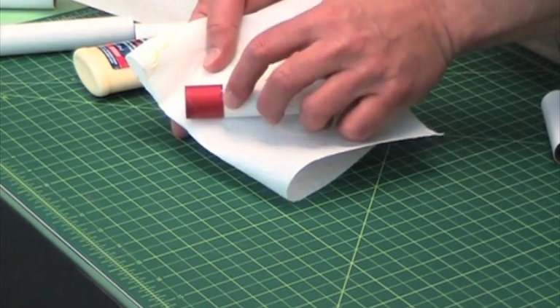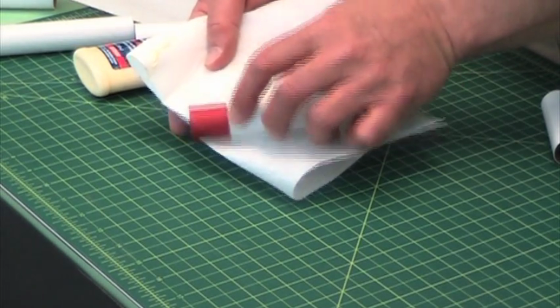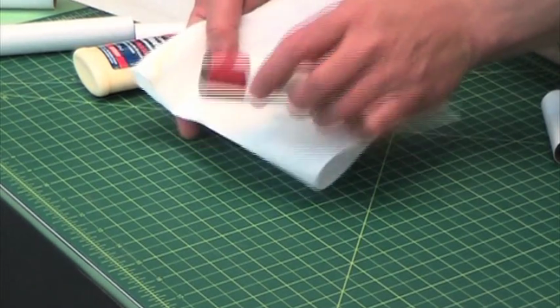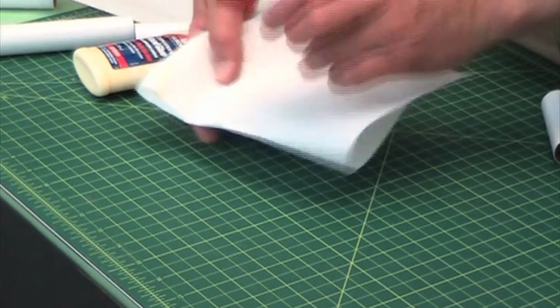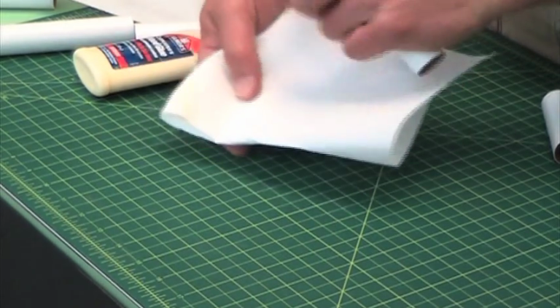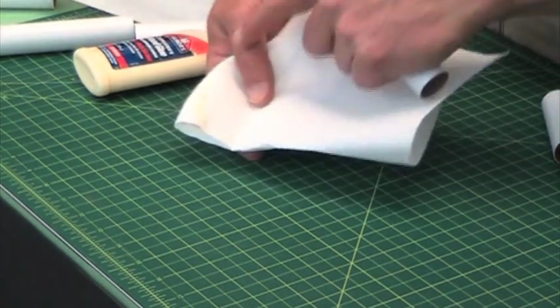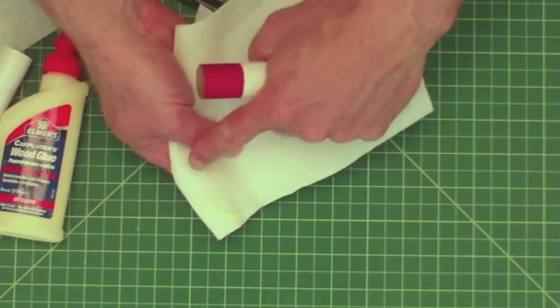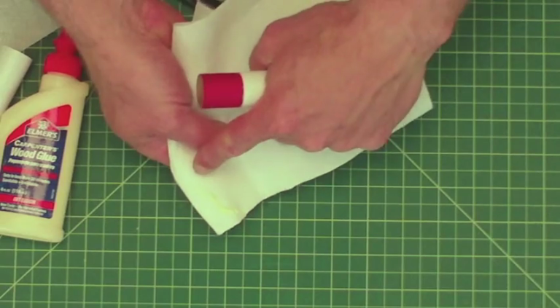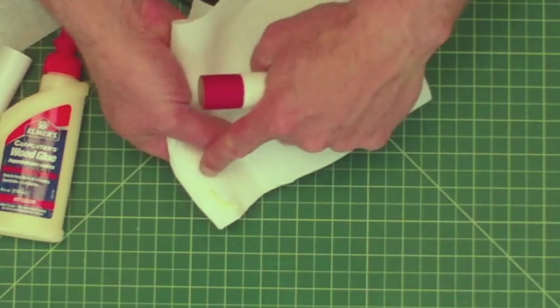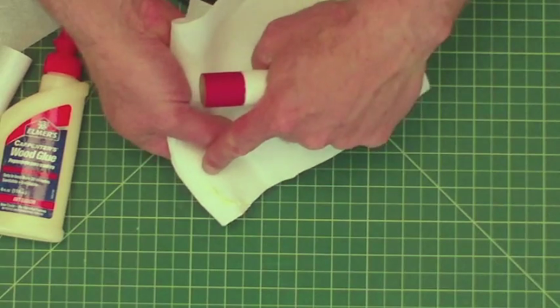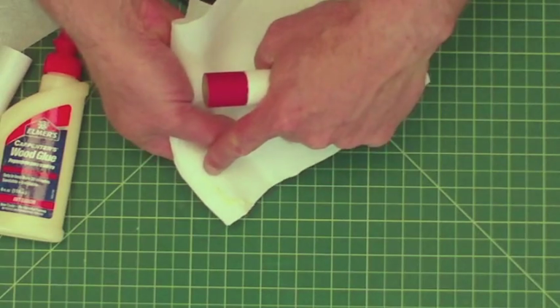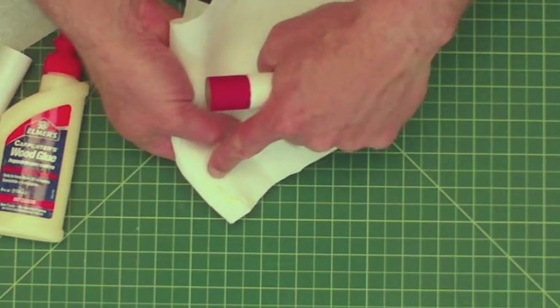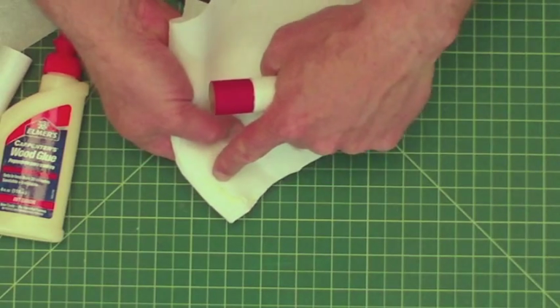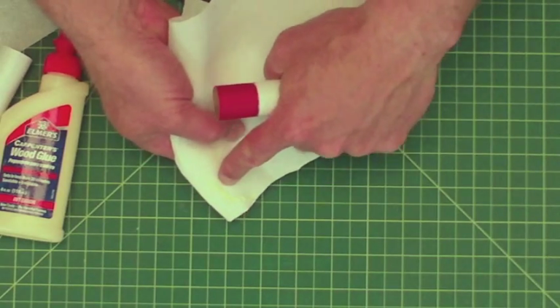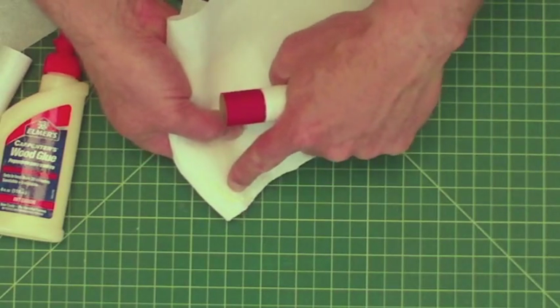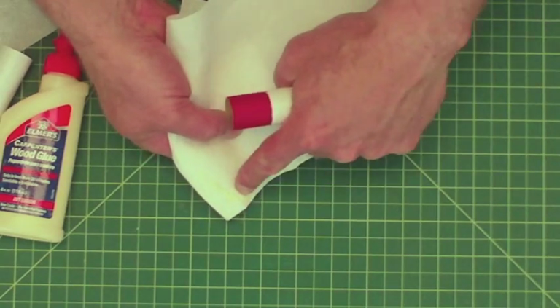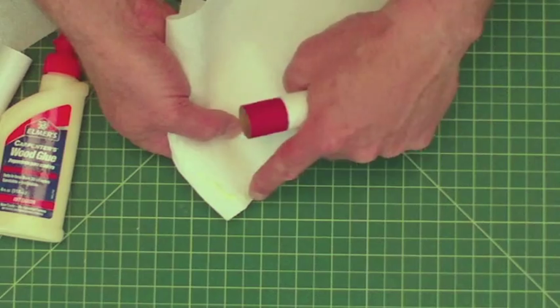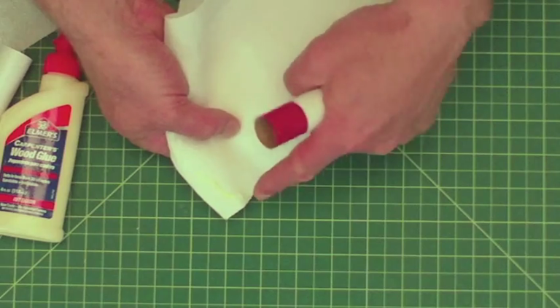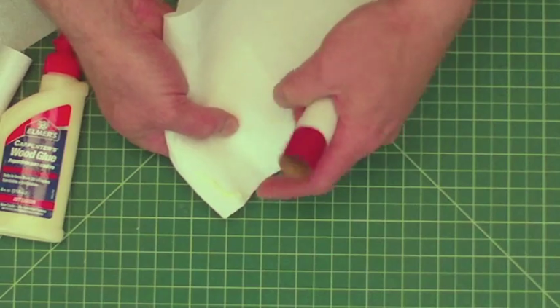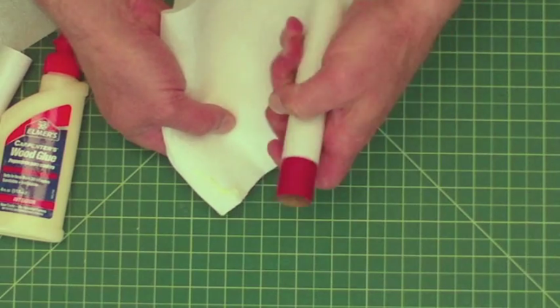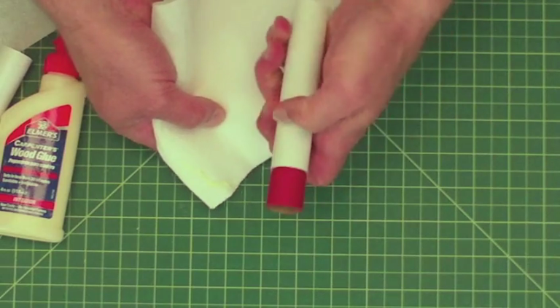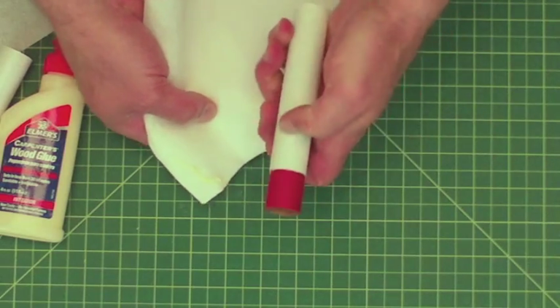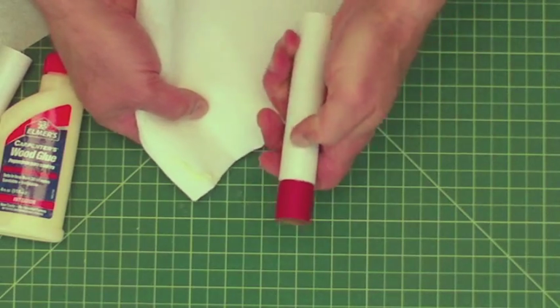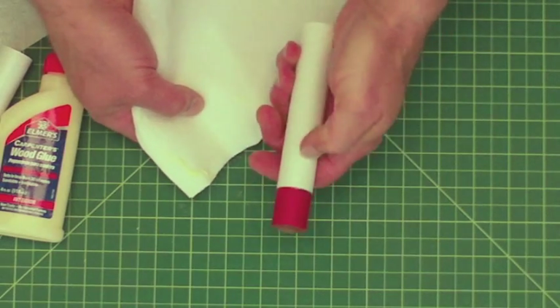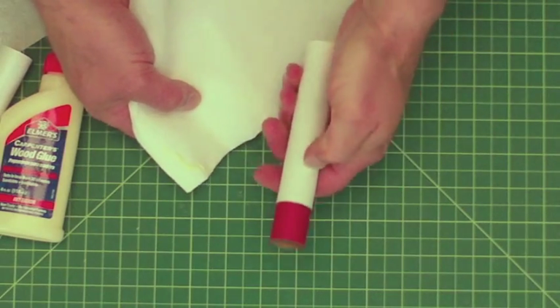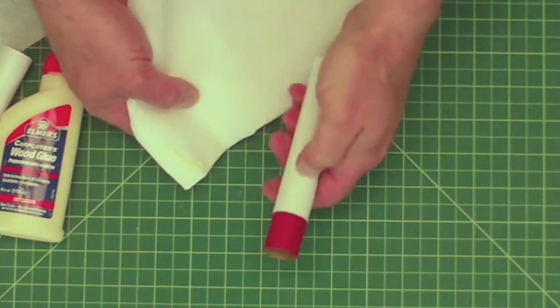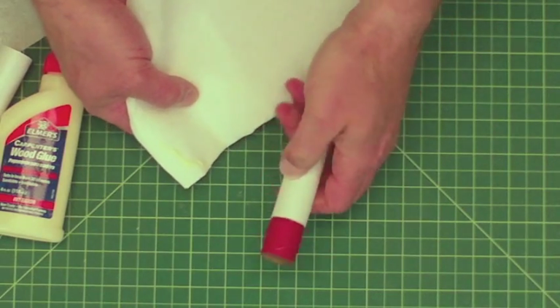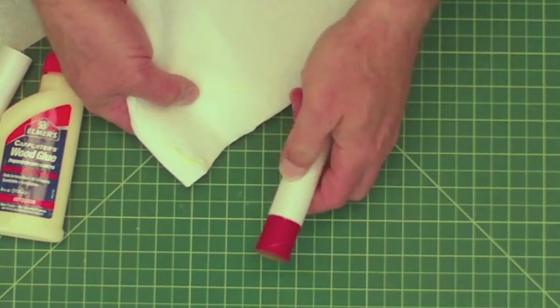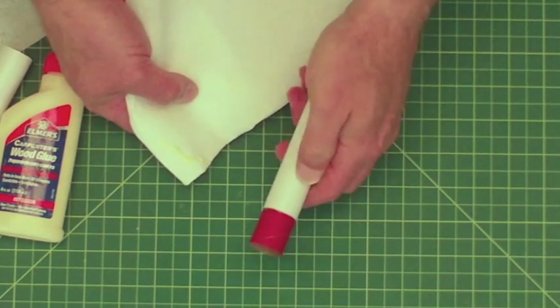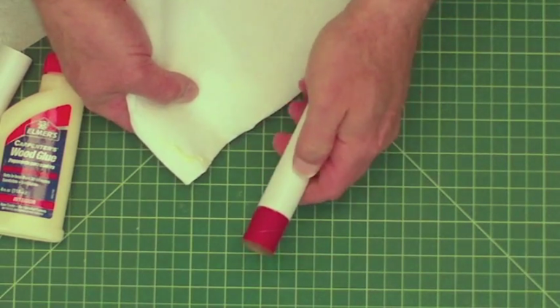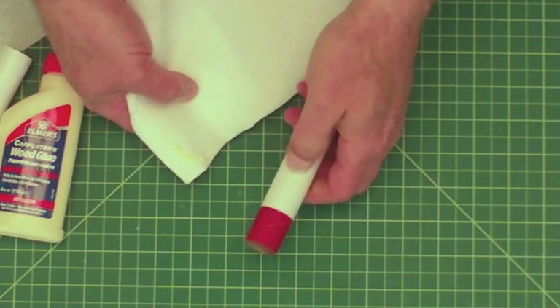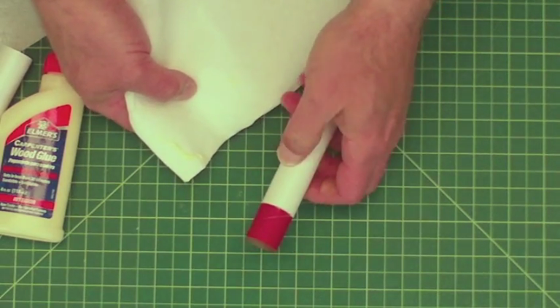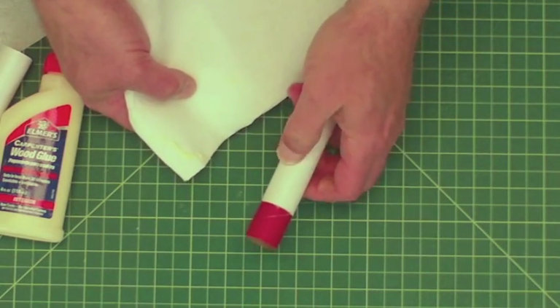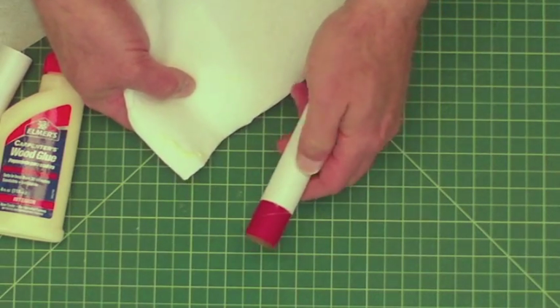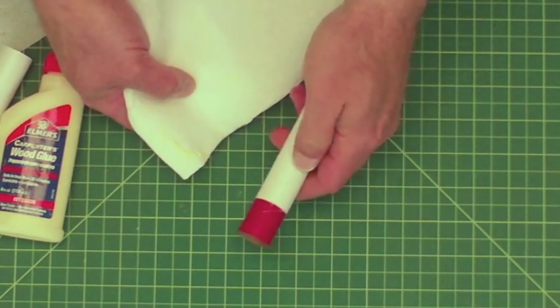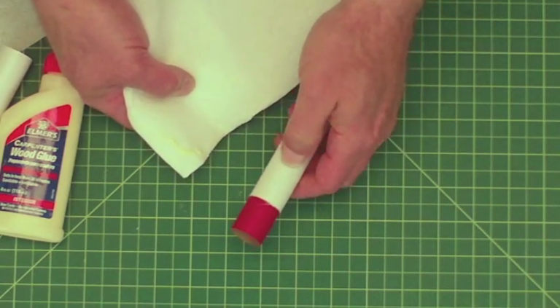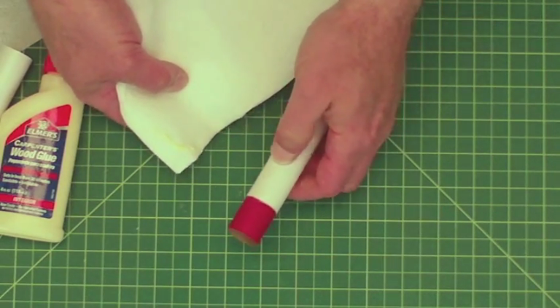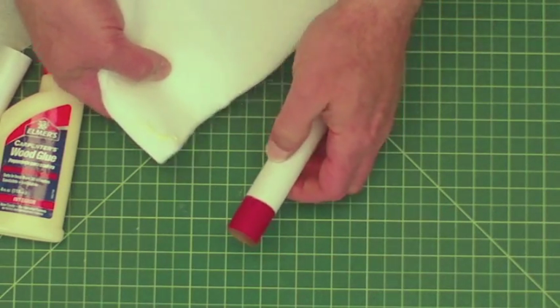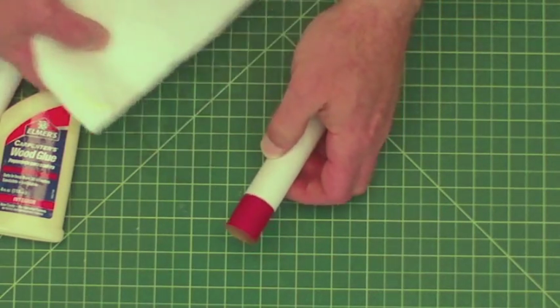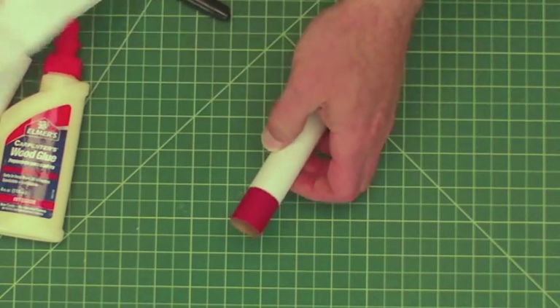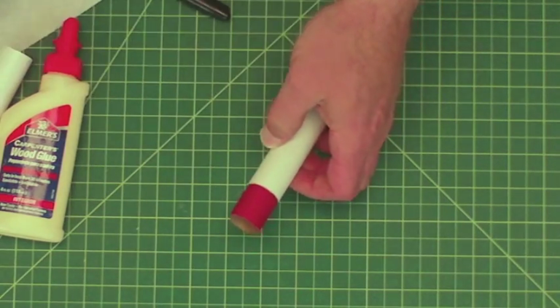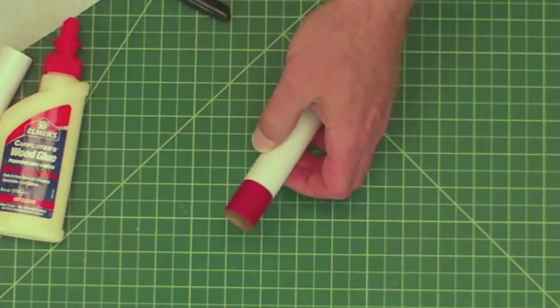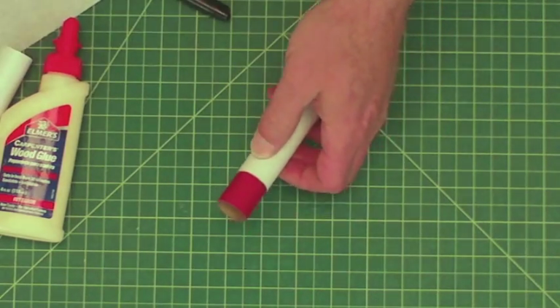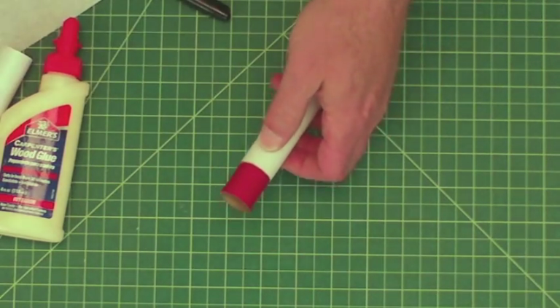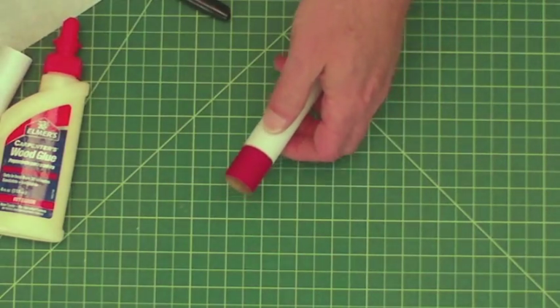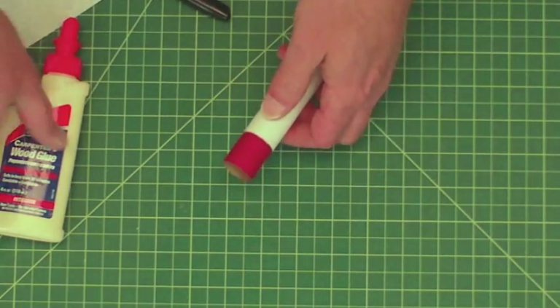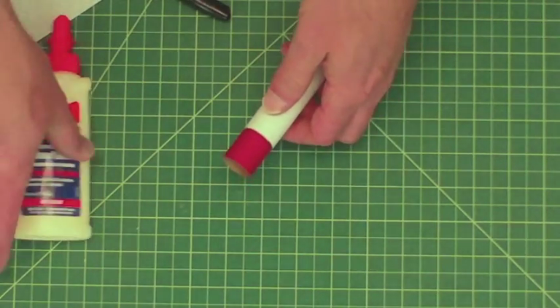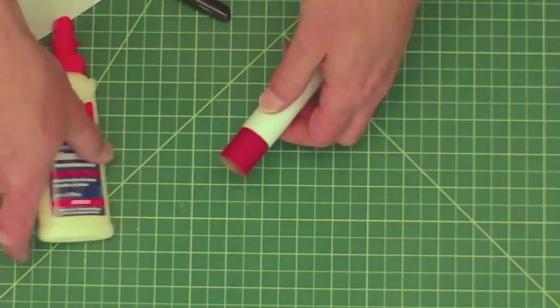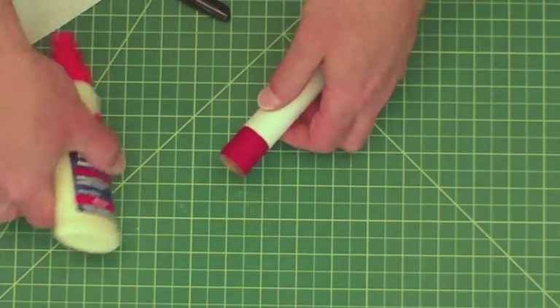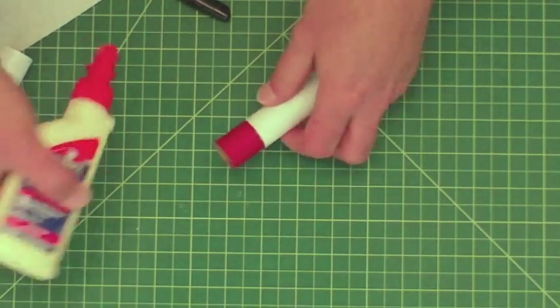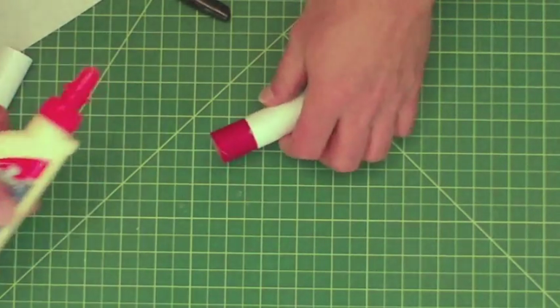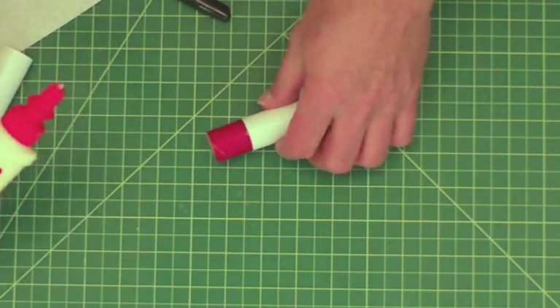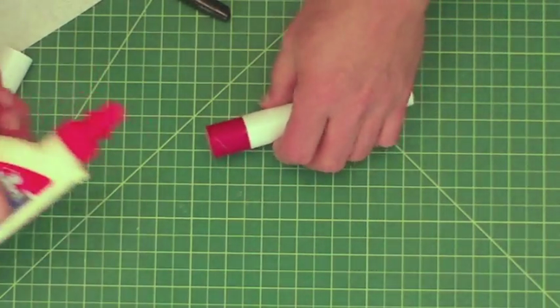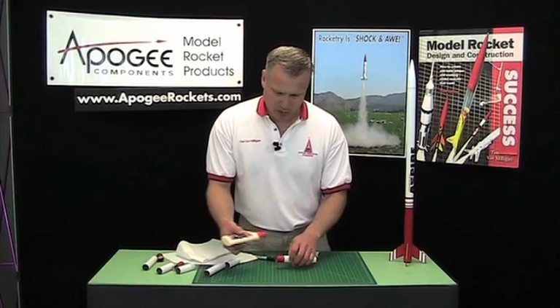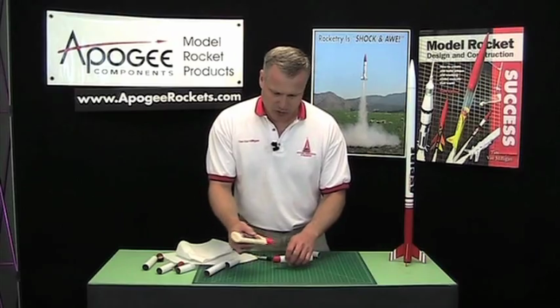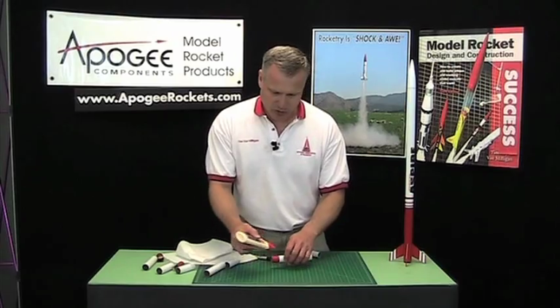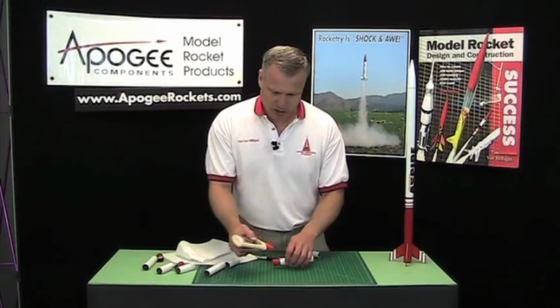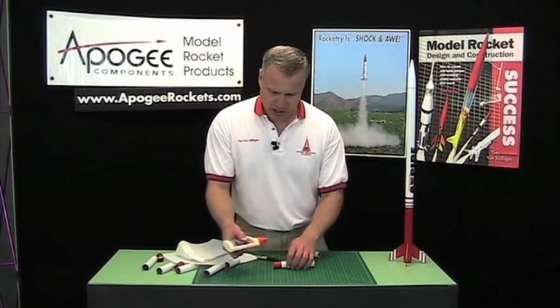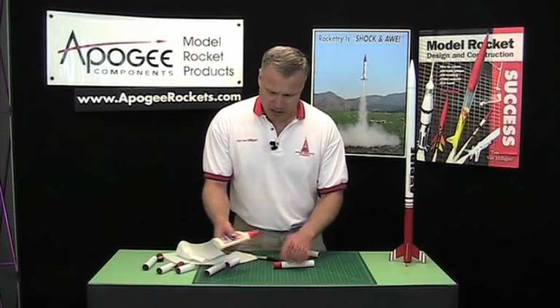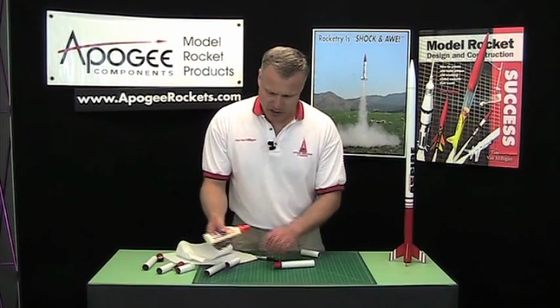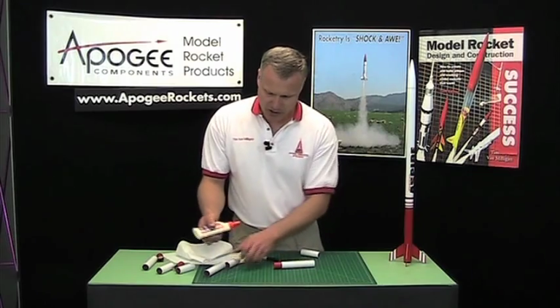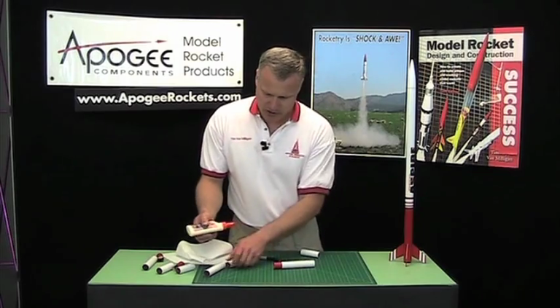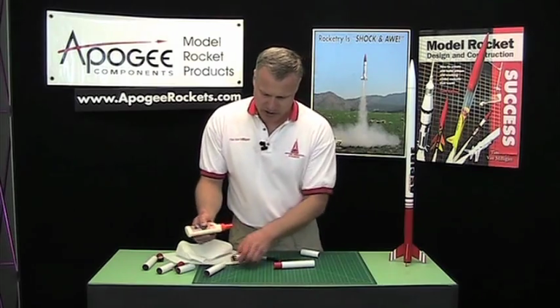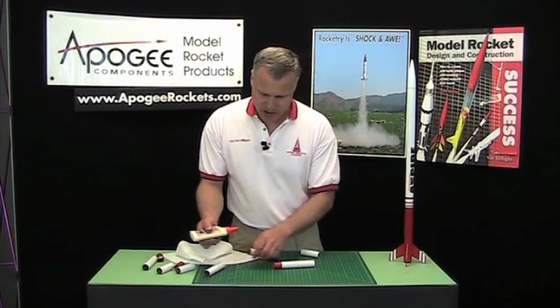You can see I got a long line of glue right here on the paper towel. Okay, so now we'll do it again on the other side.